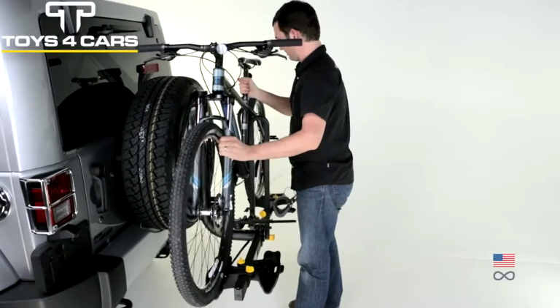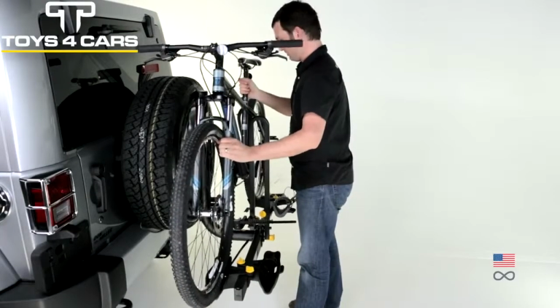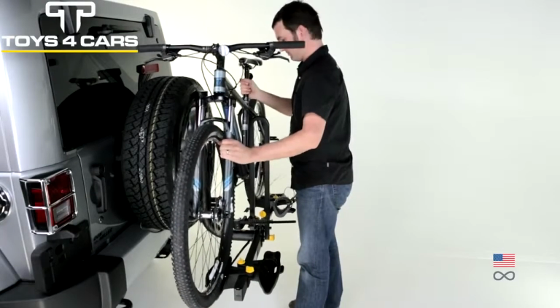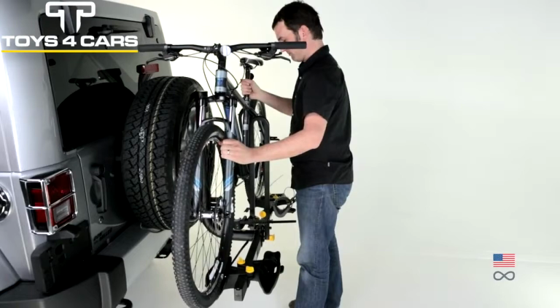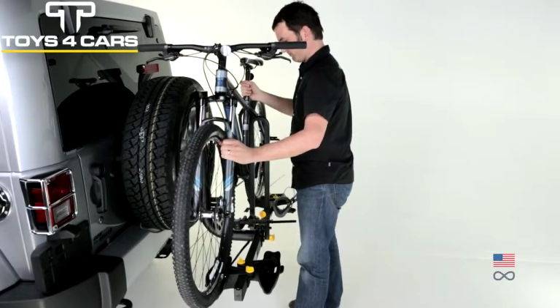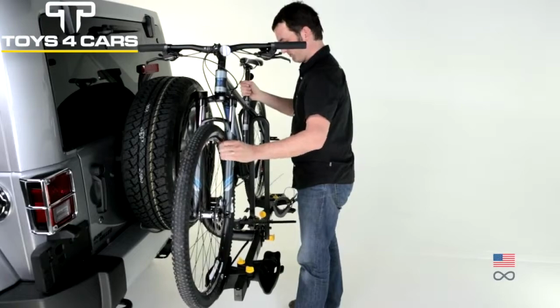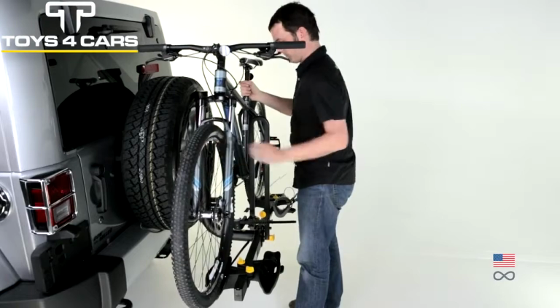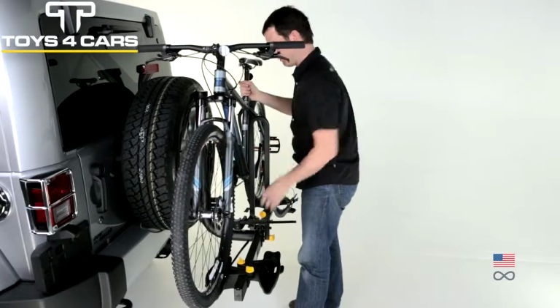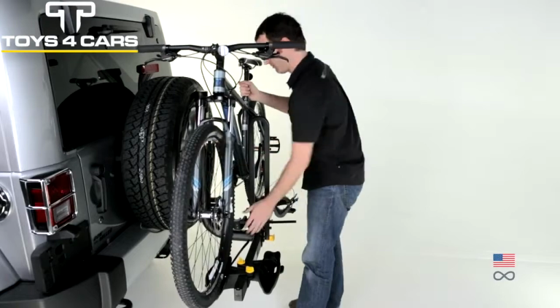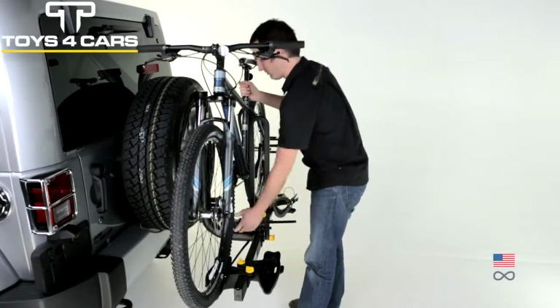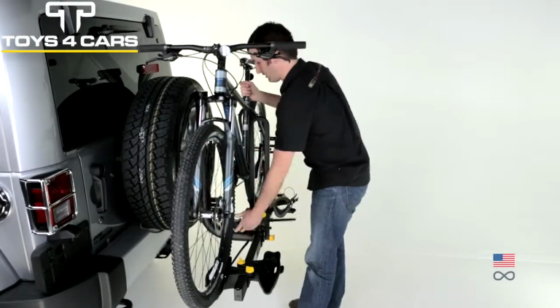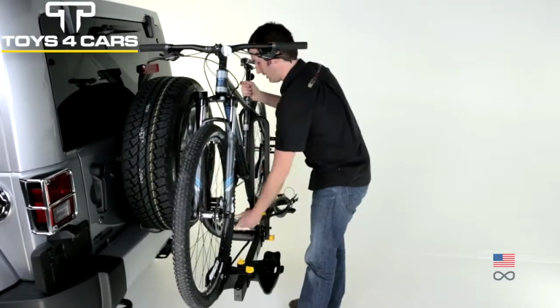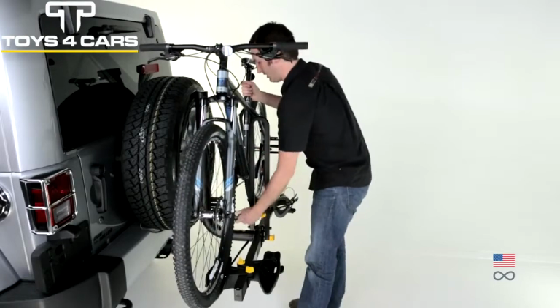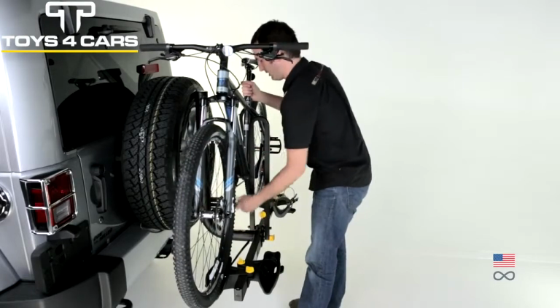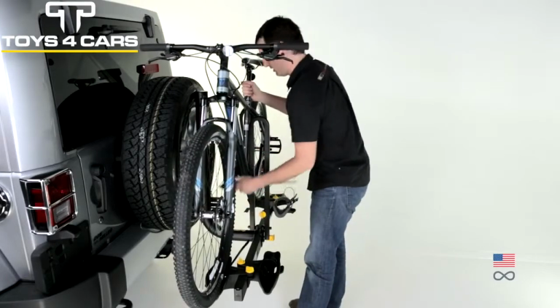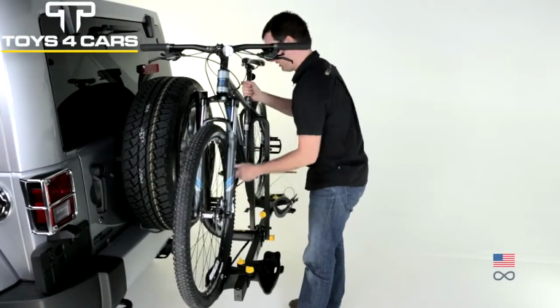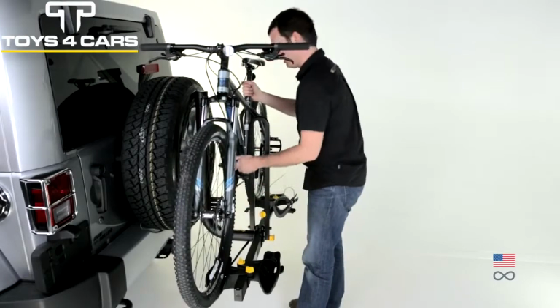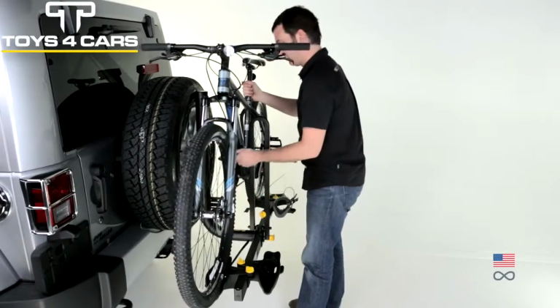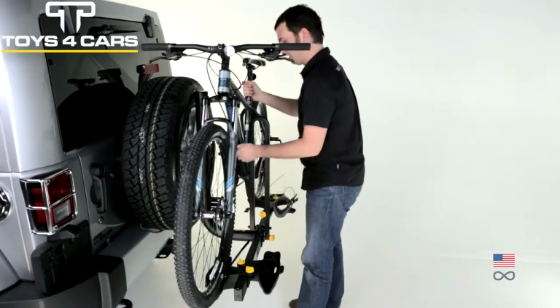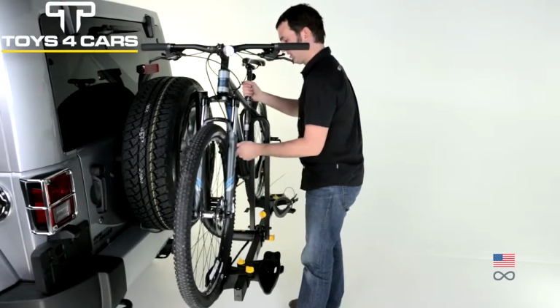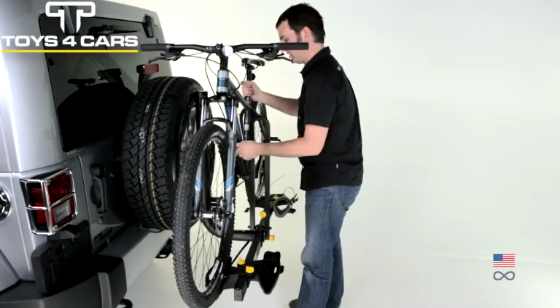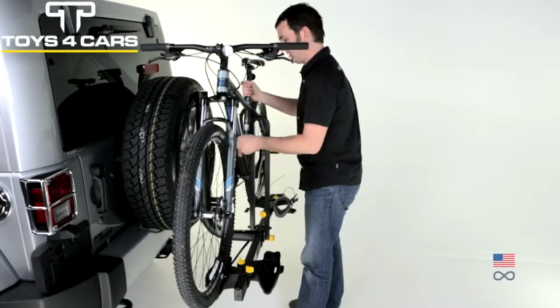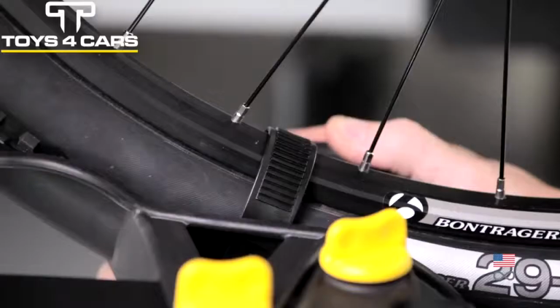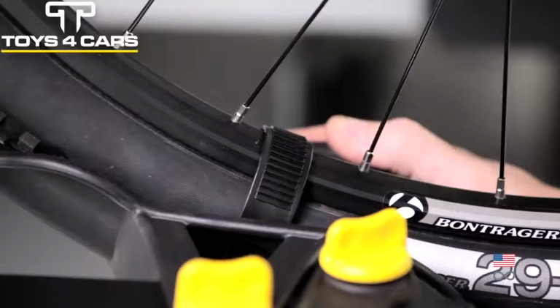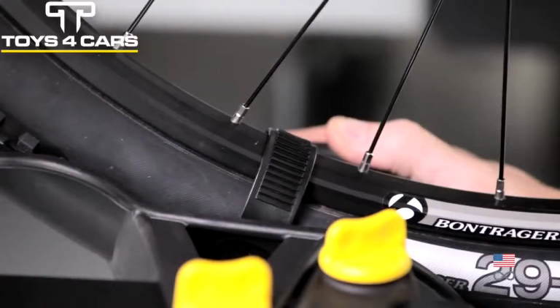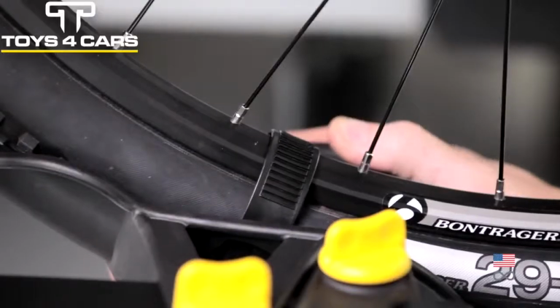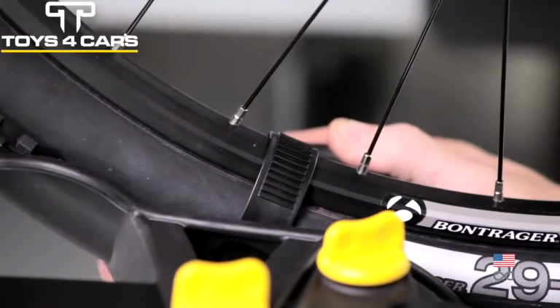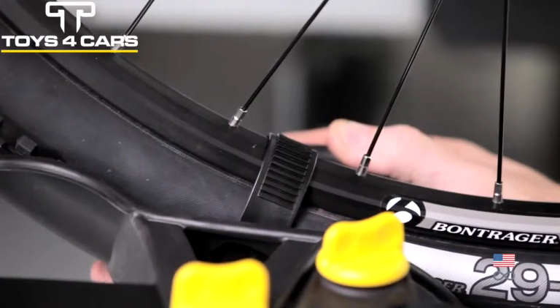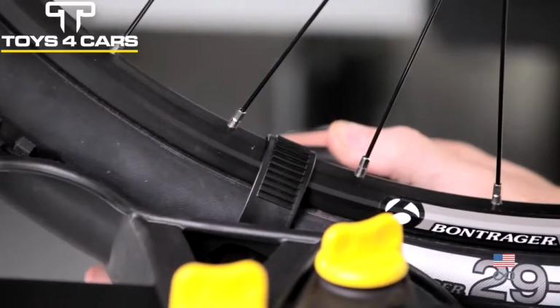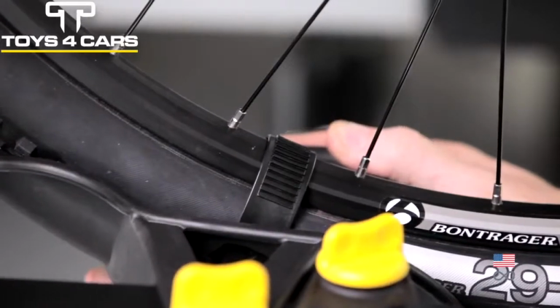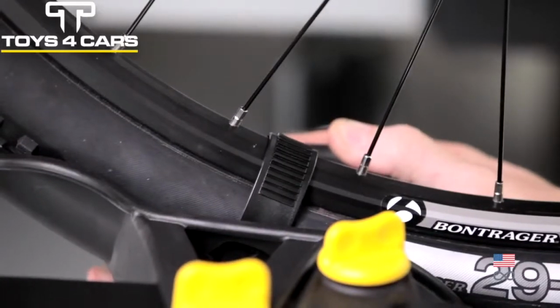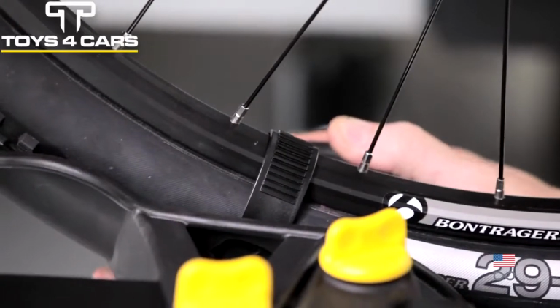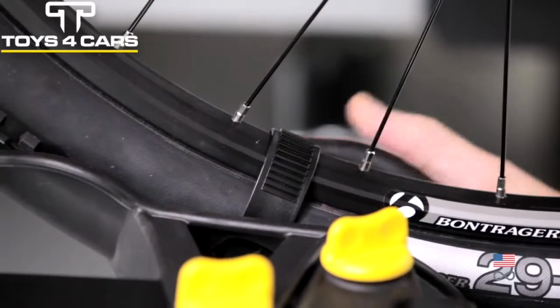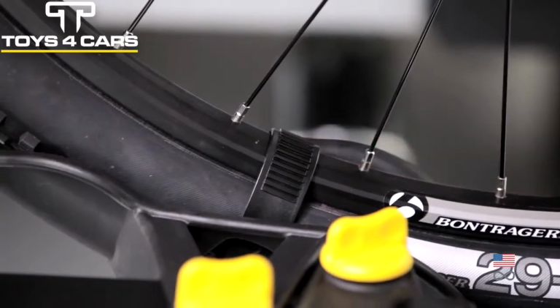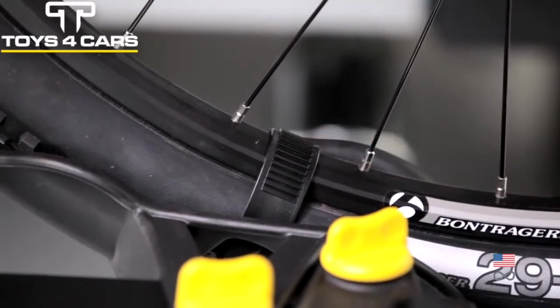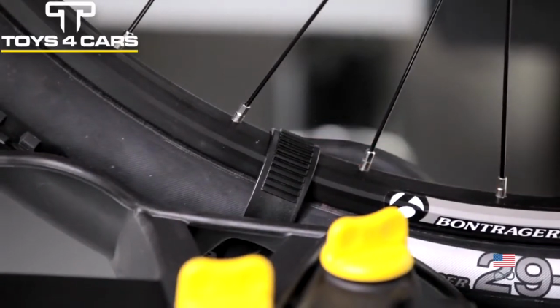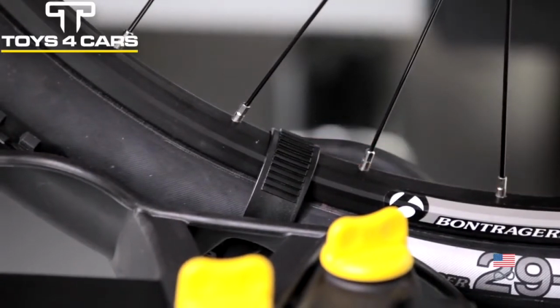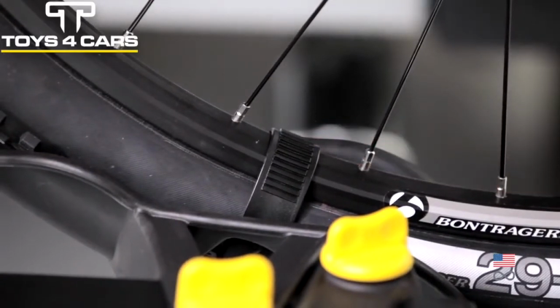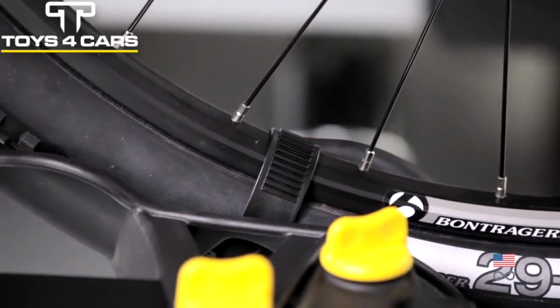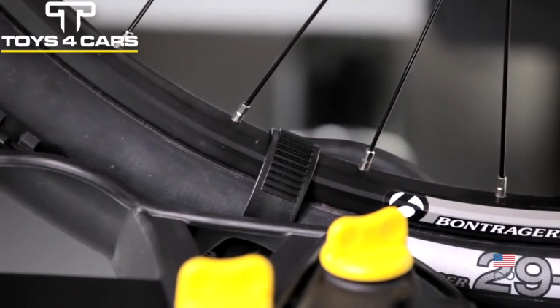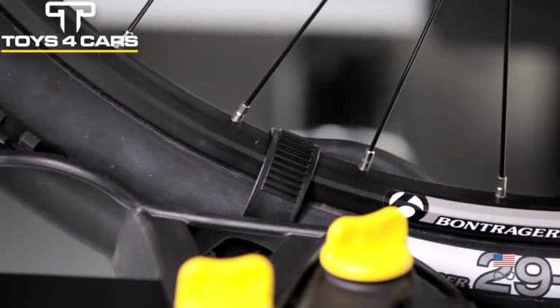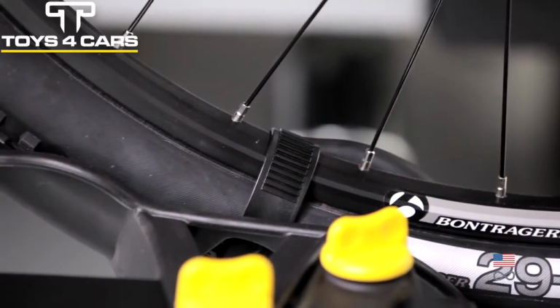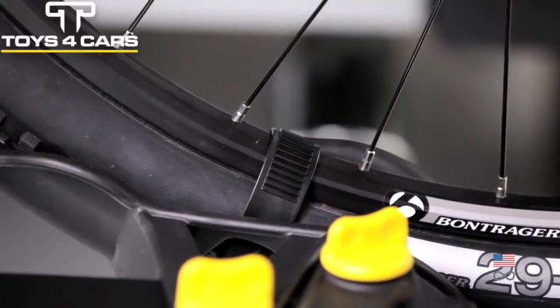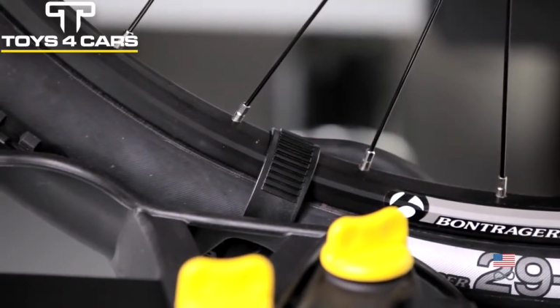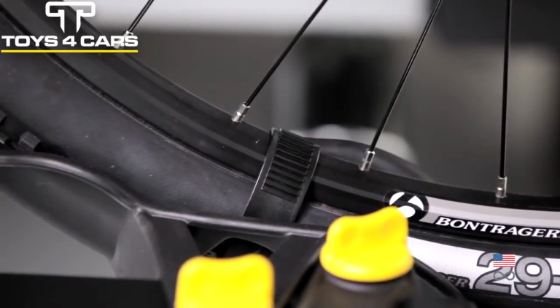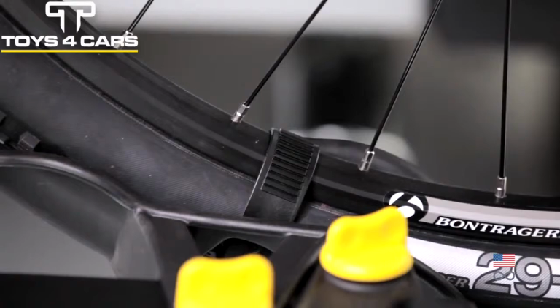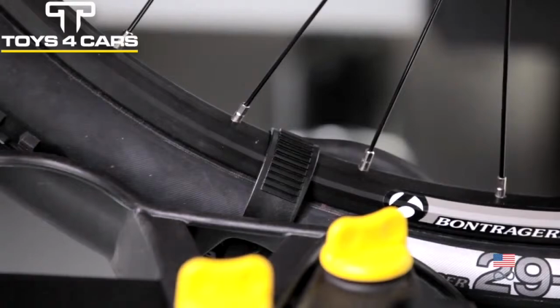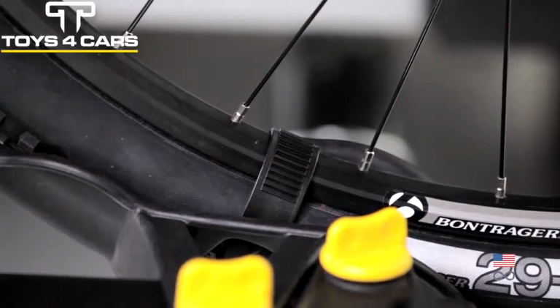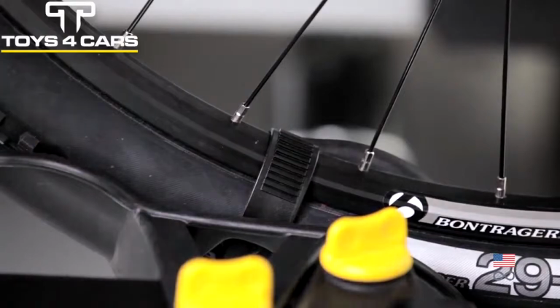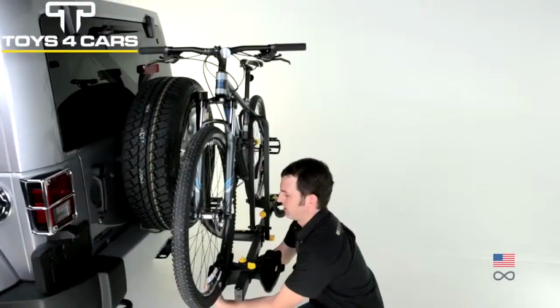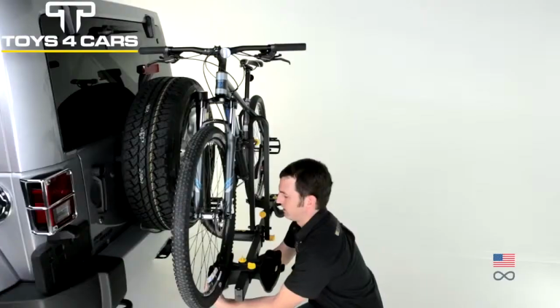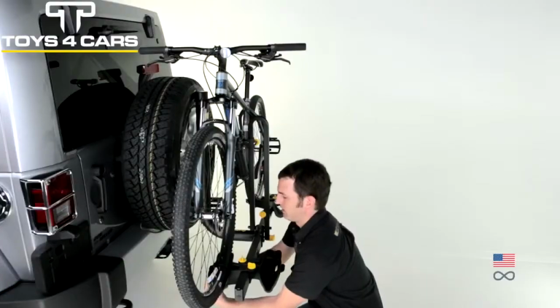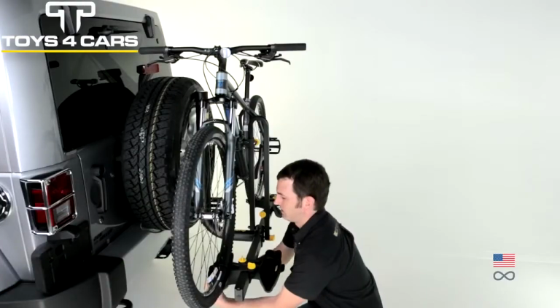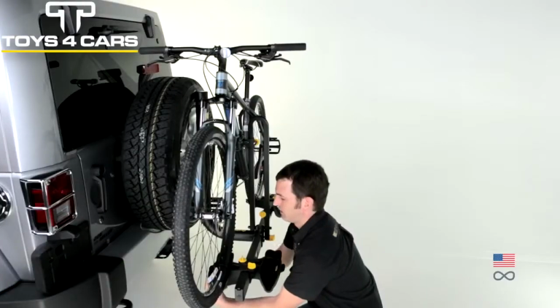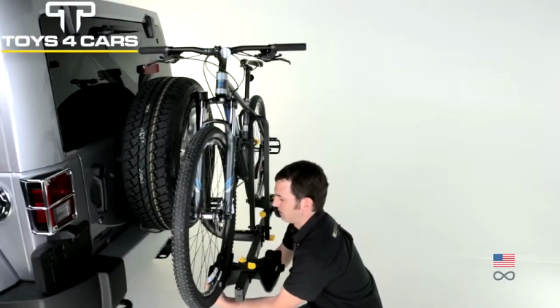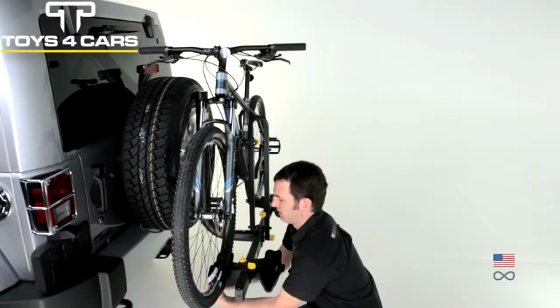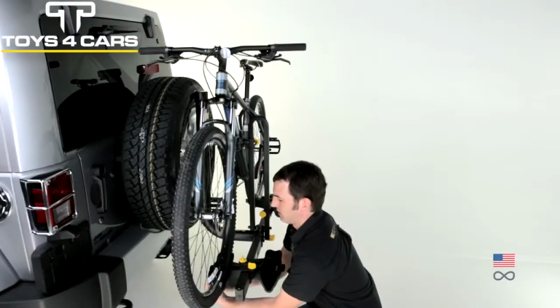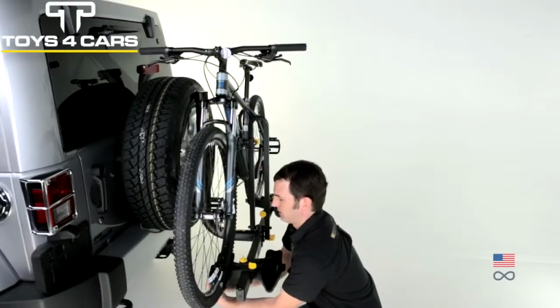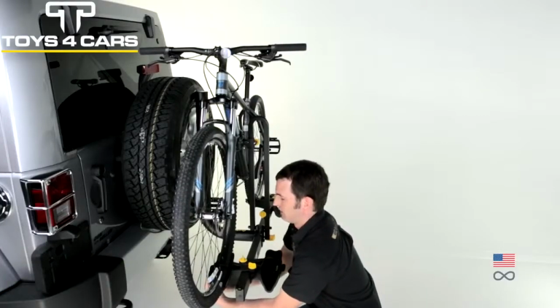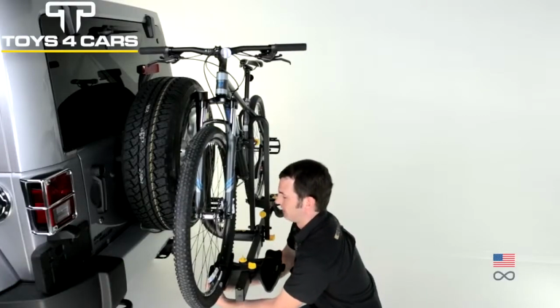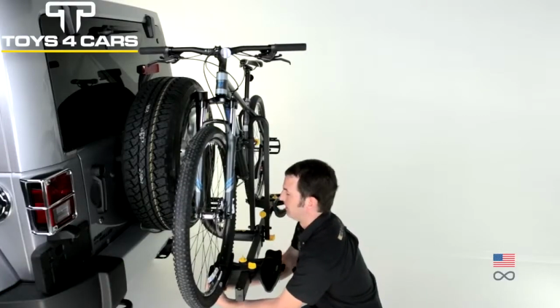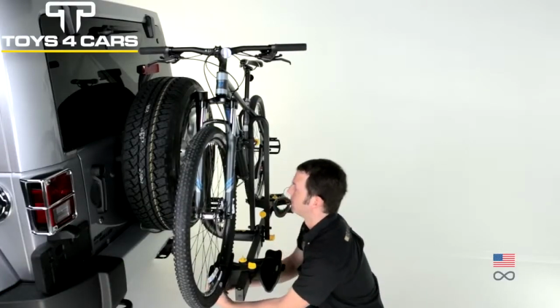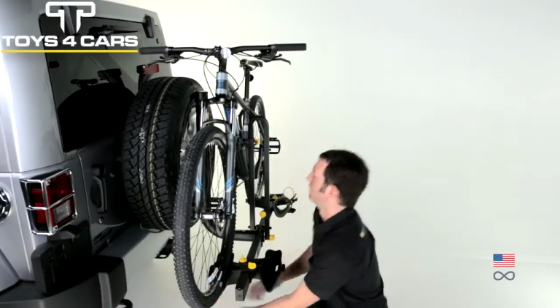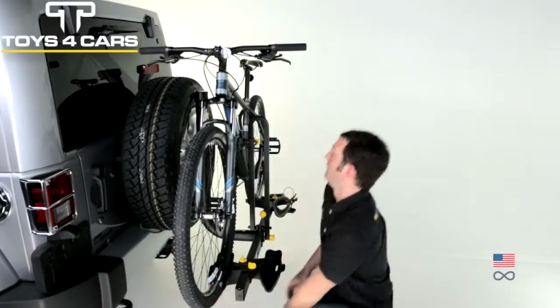Transport any adult bike securely and safely, whether it has 700C, 26 inch, 27.5 inch, or 29 inch wheels.